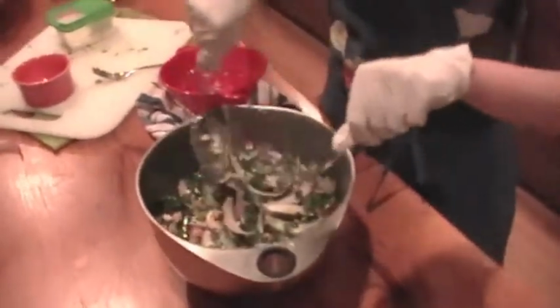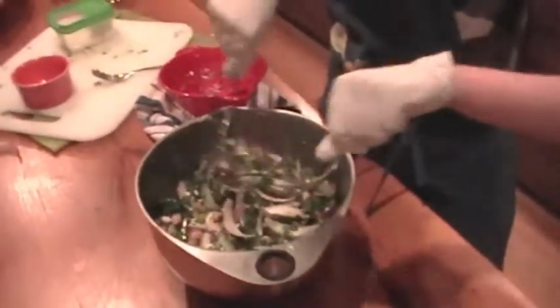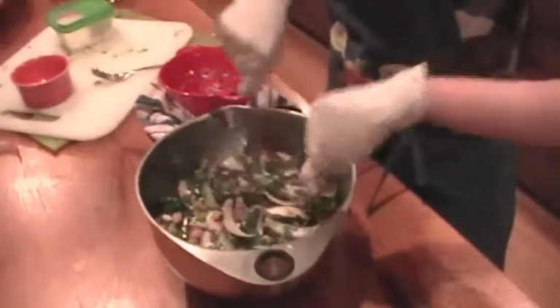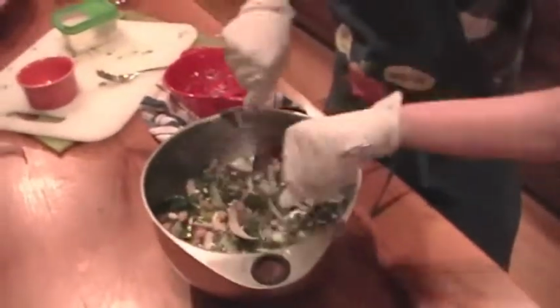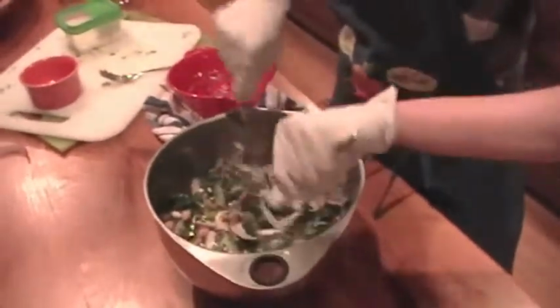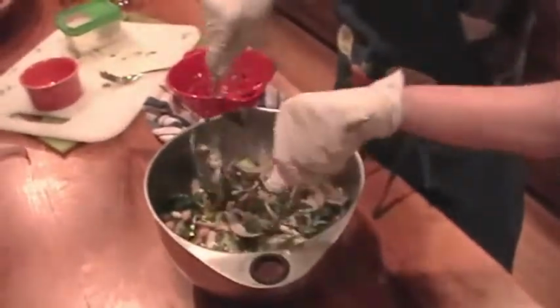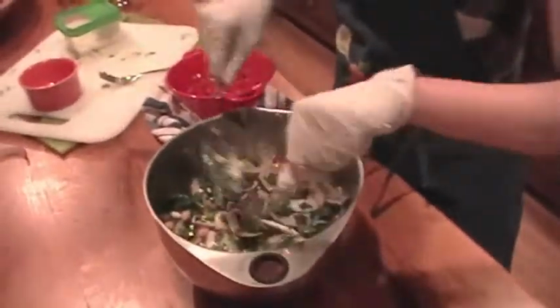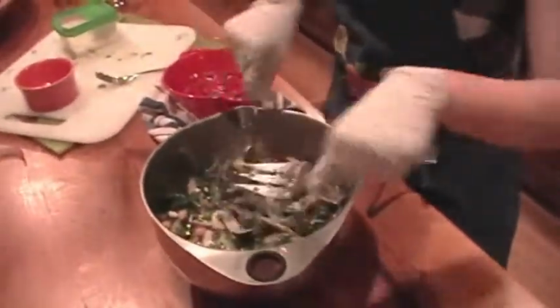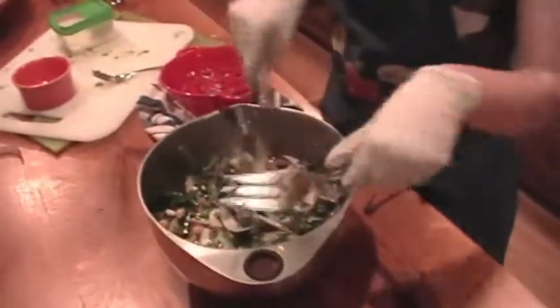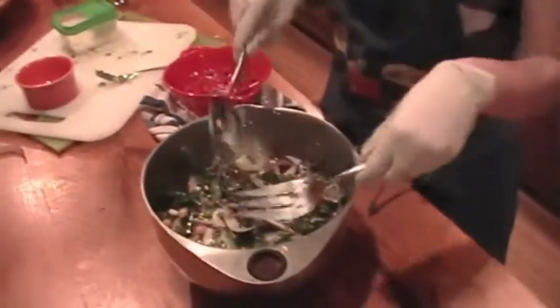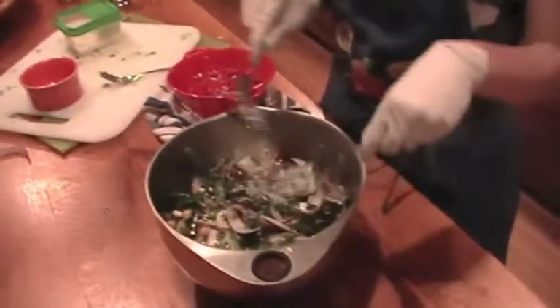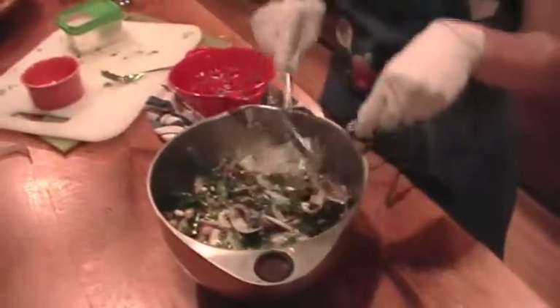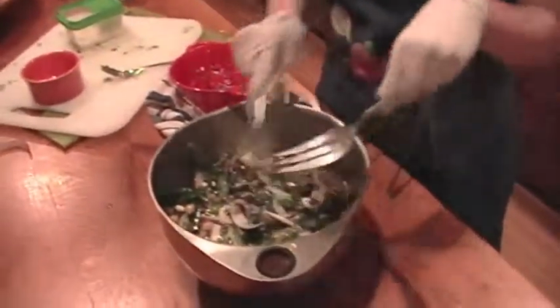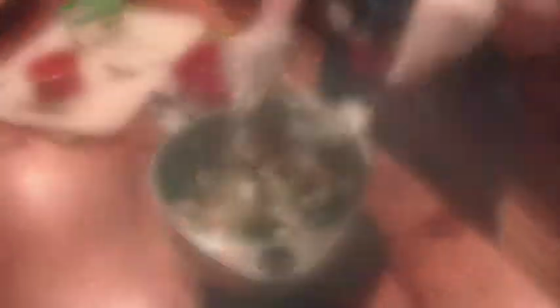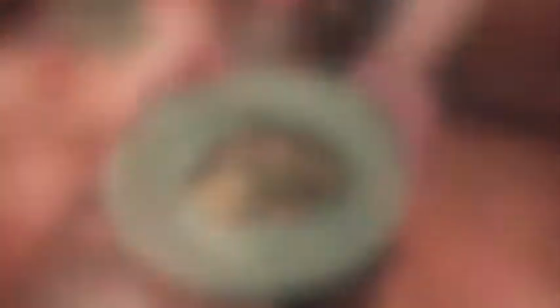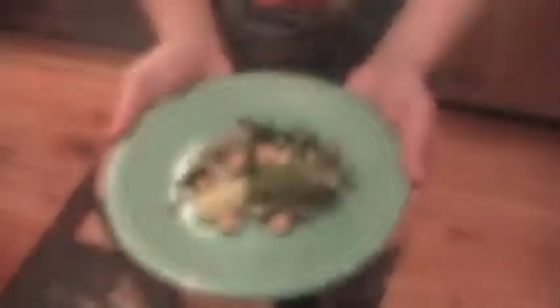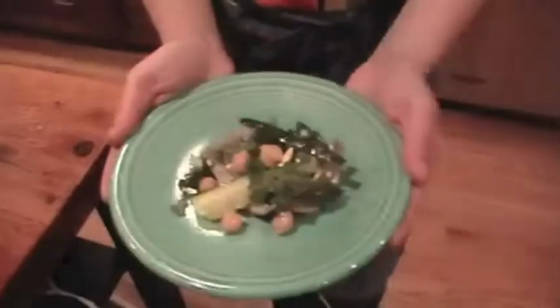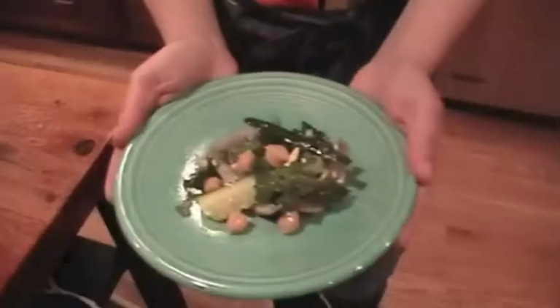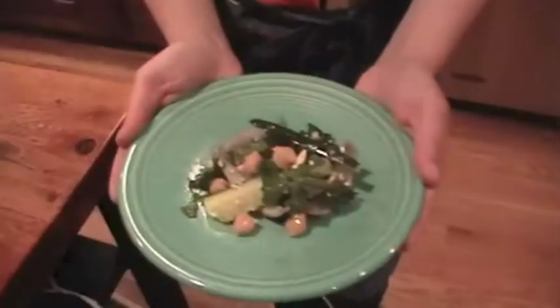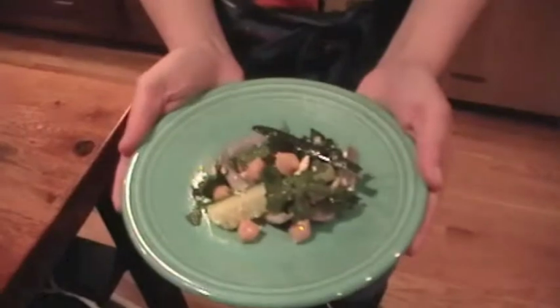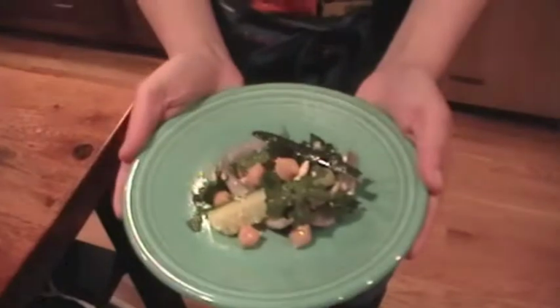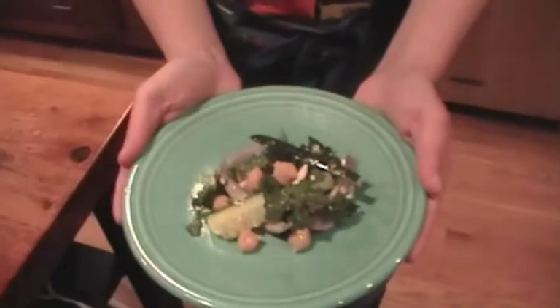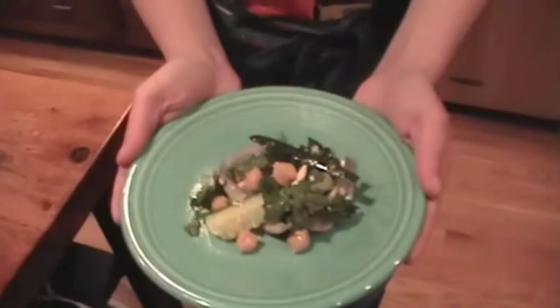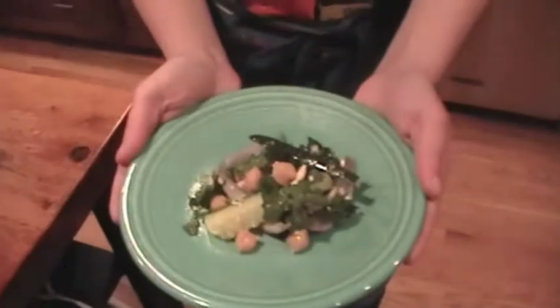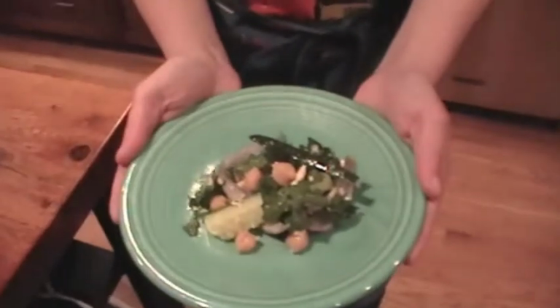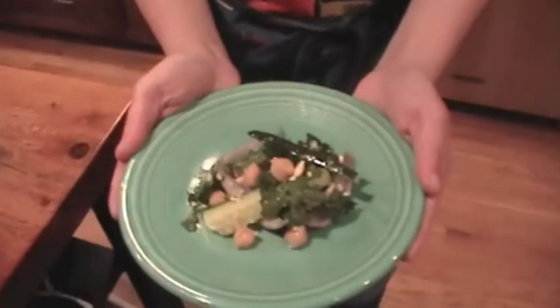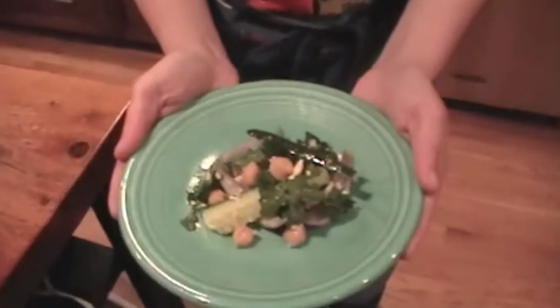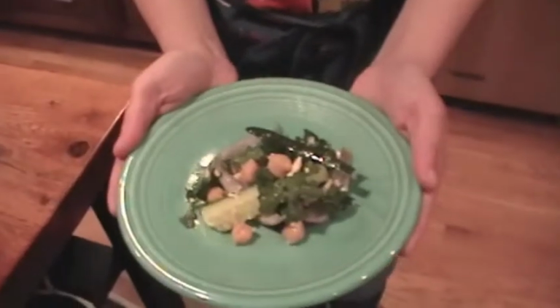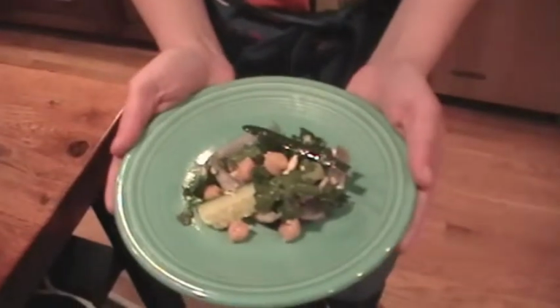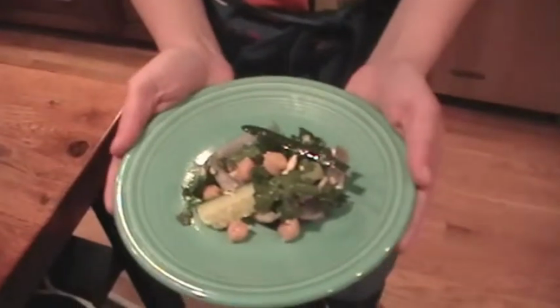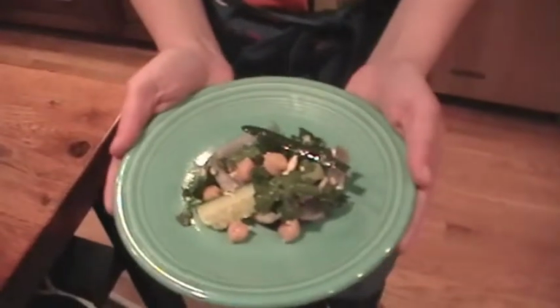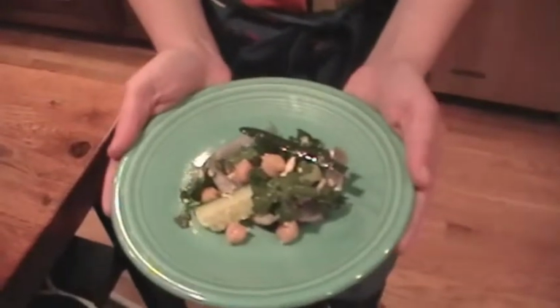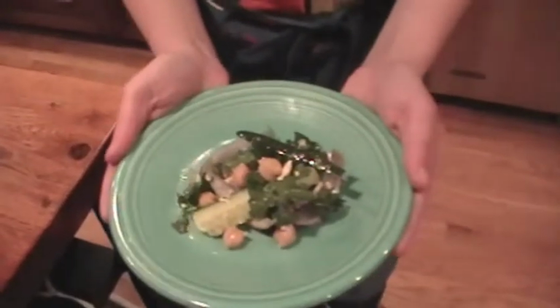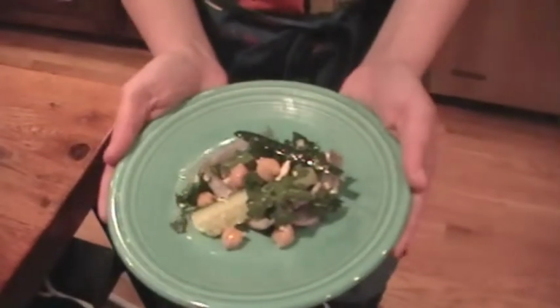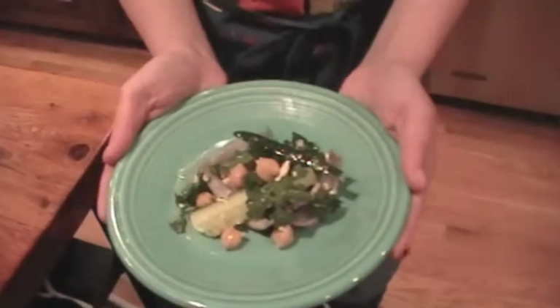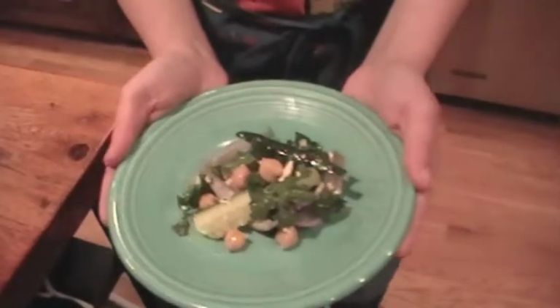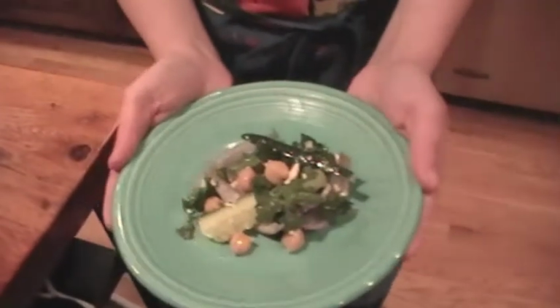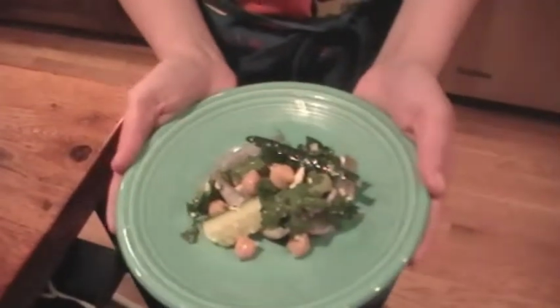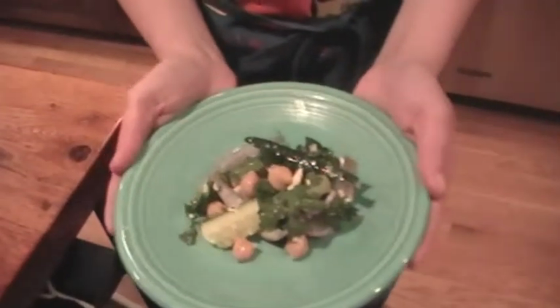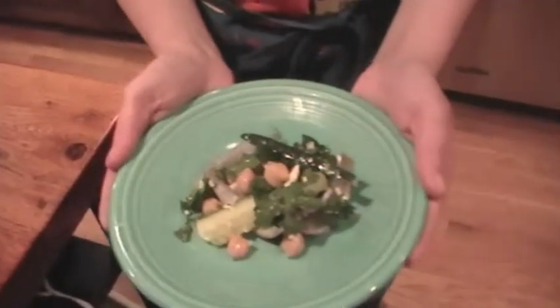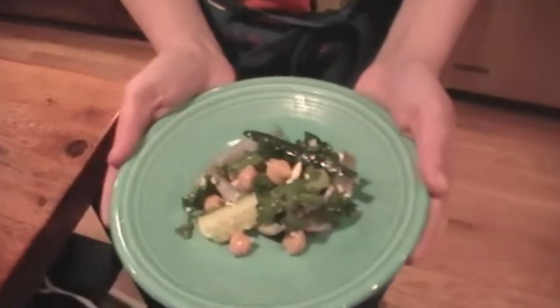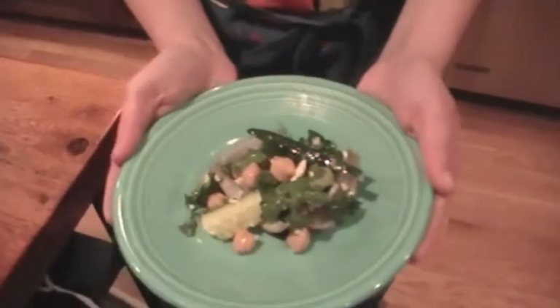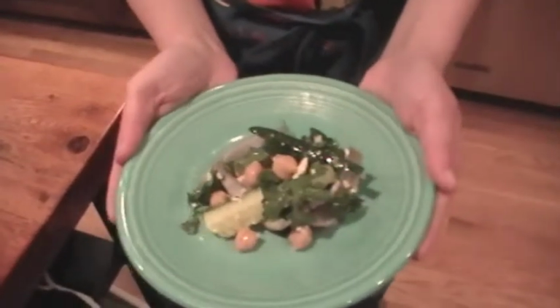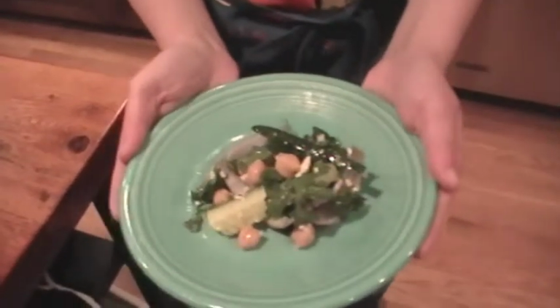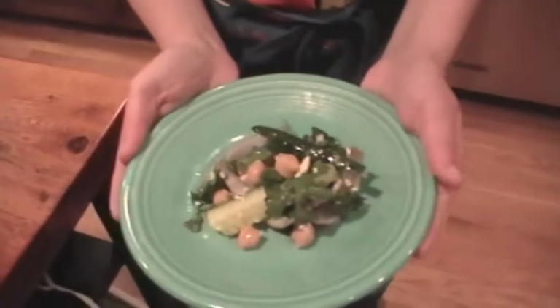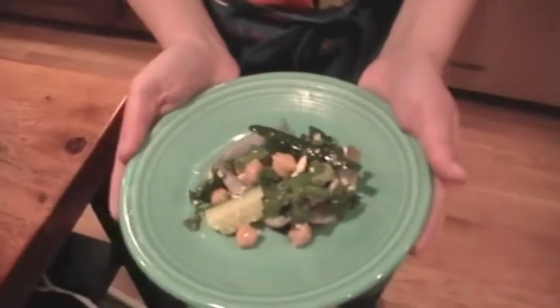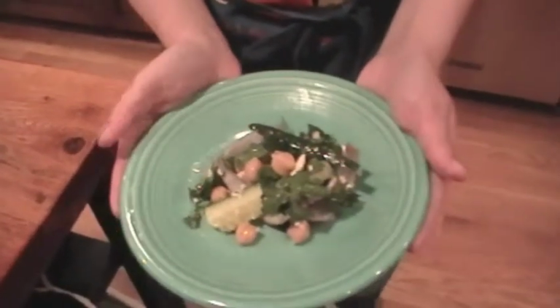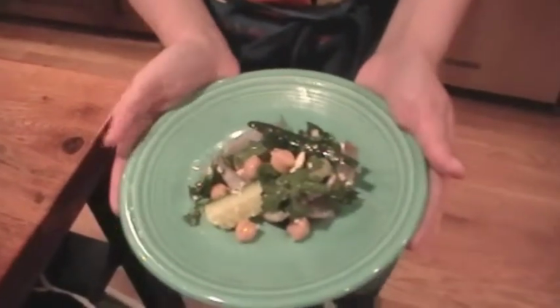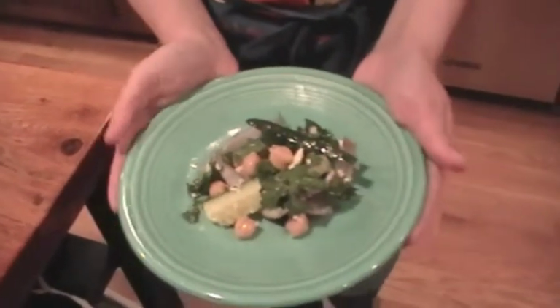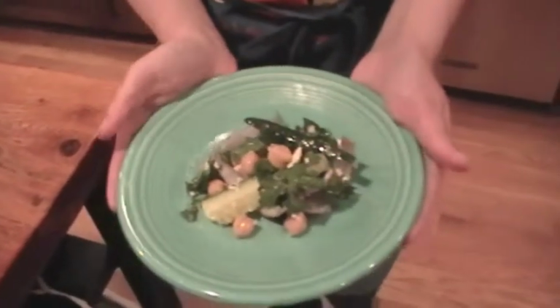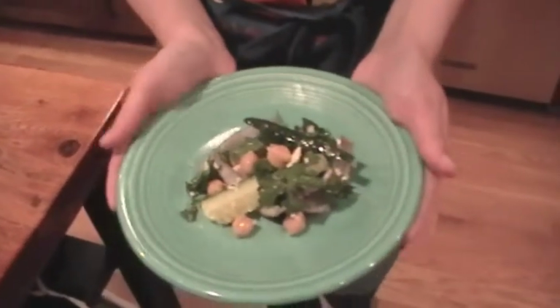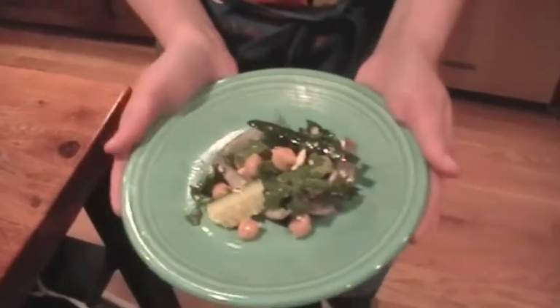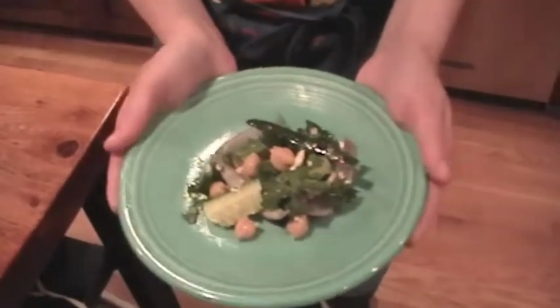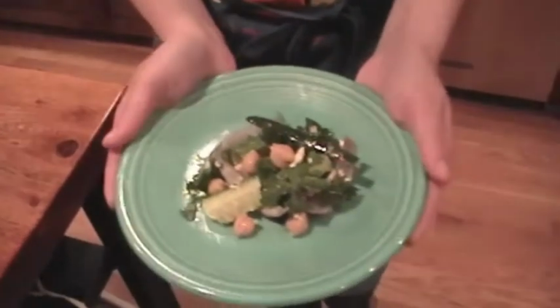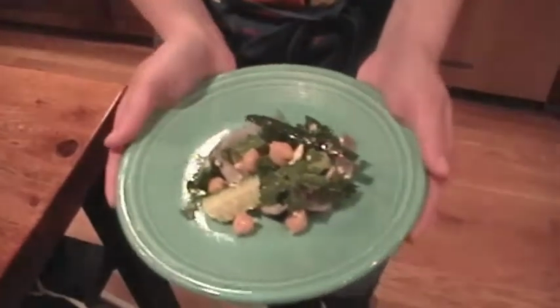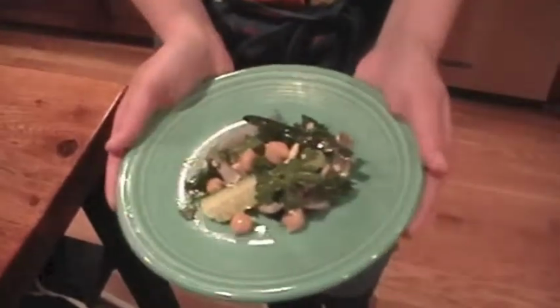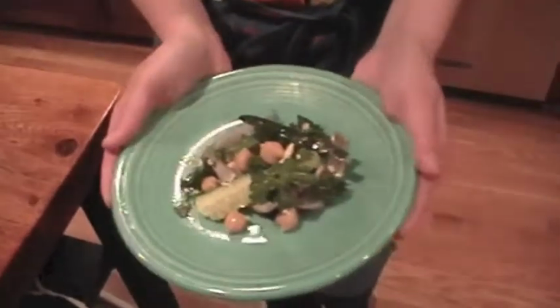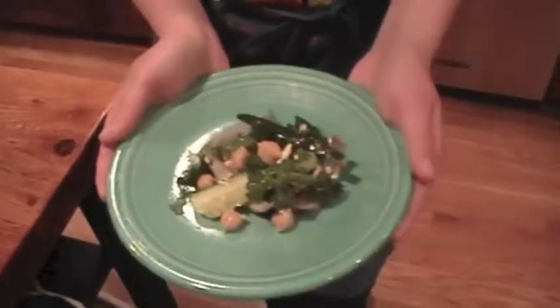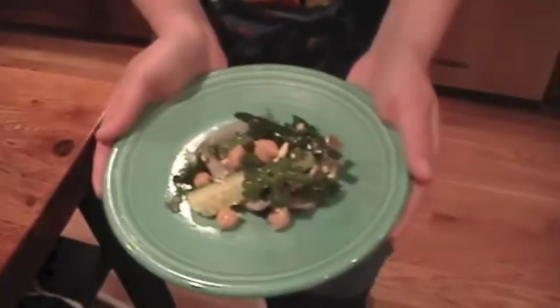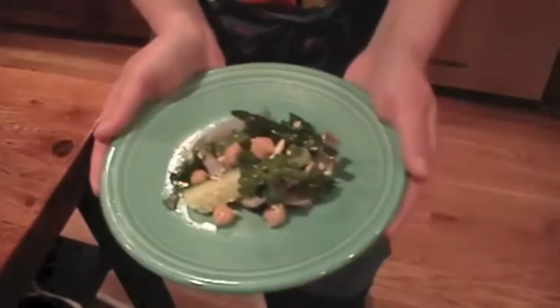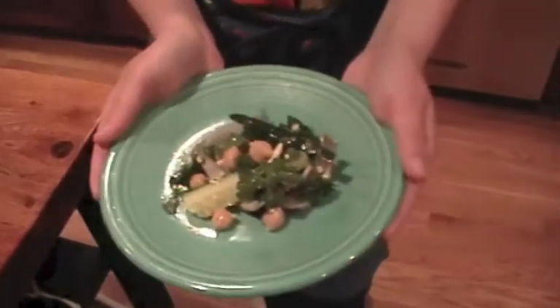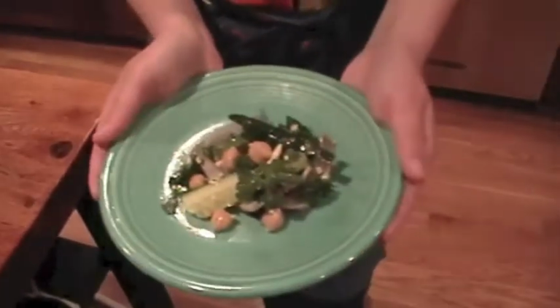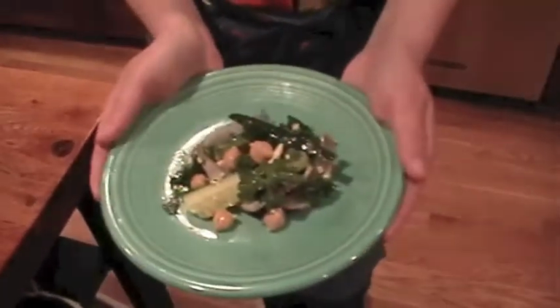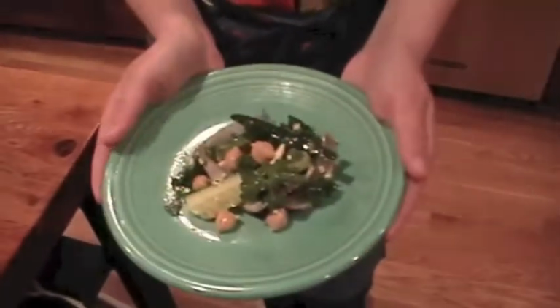And there you go, easy as that. Greek chickpea parsley salad makes a great side dish or a great summertime snack.